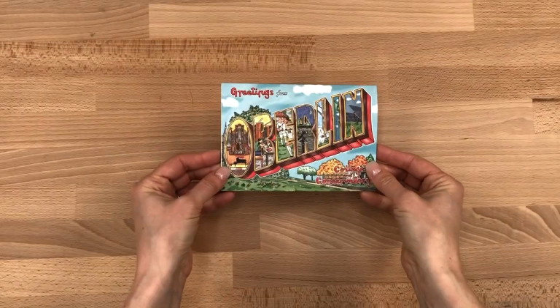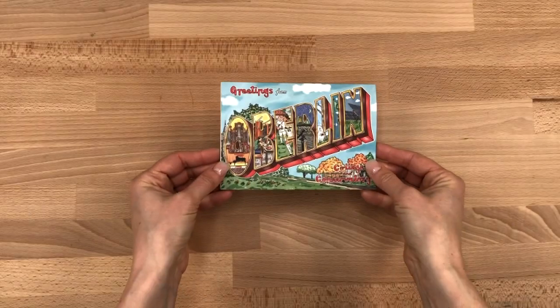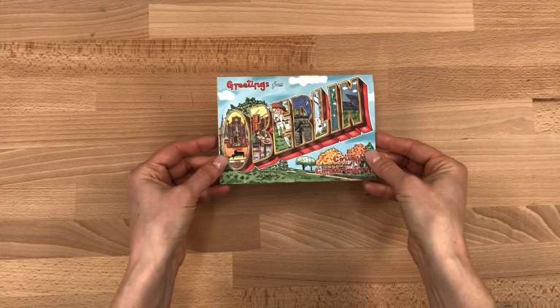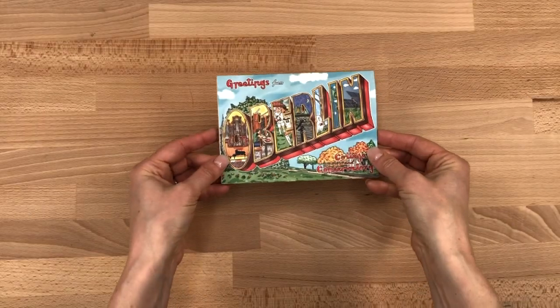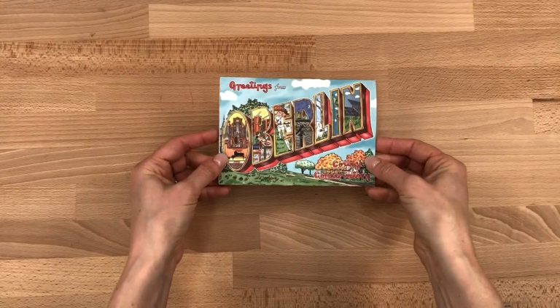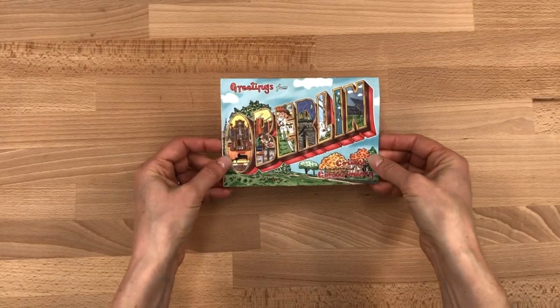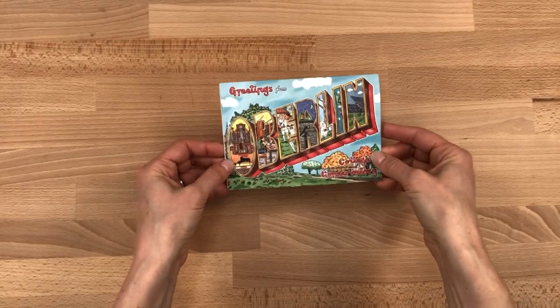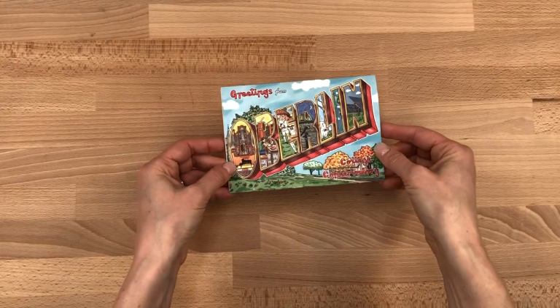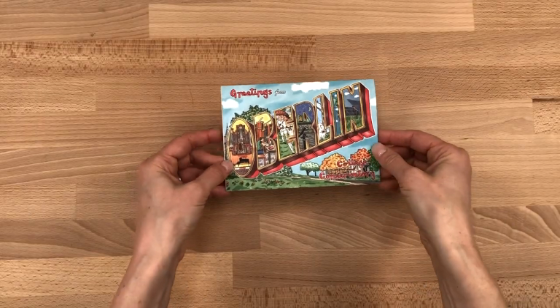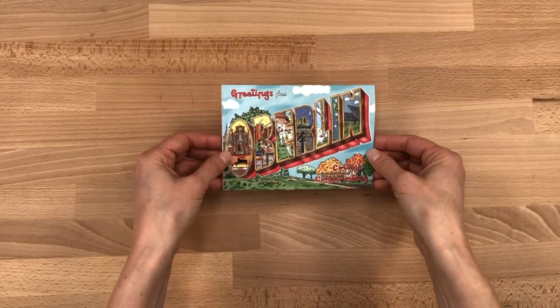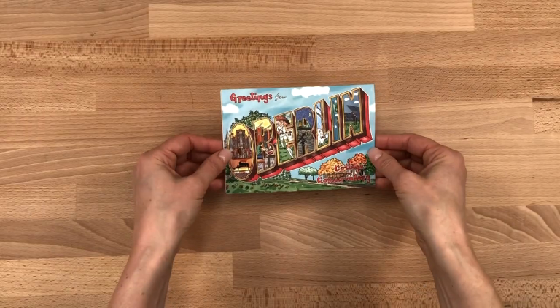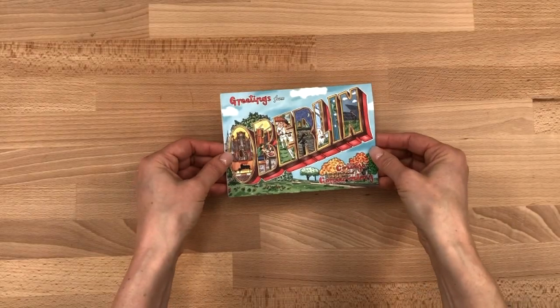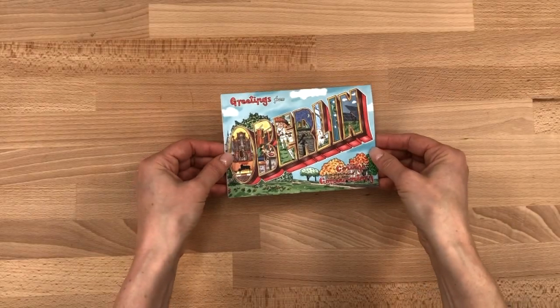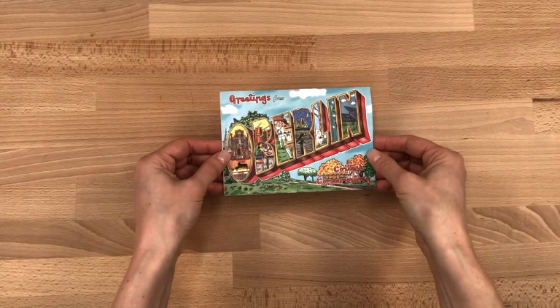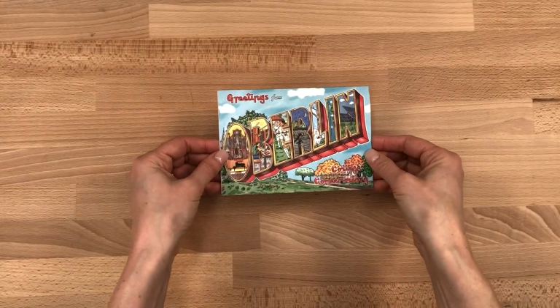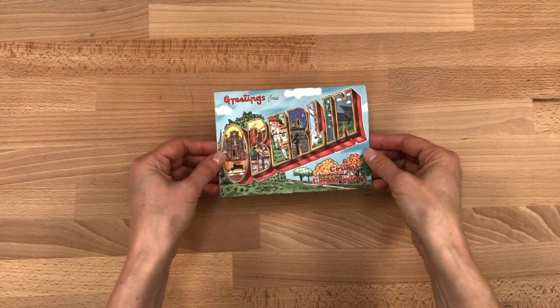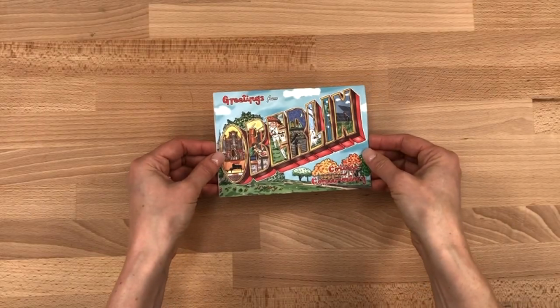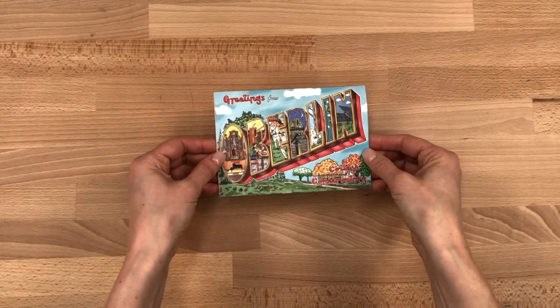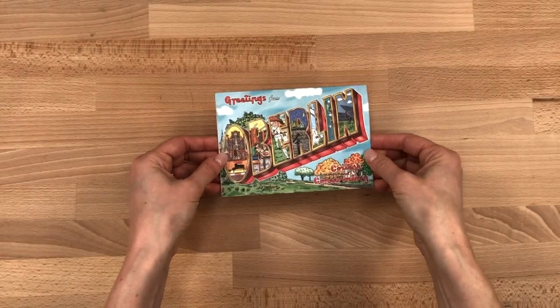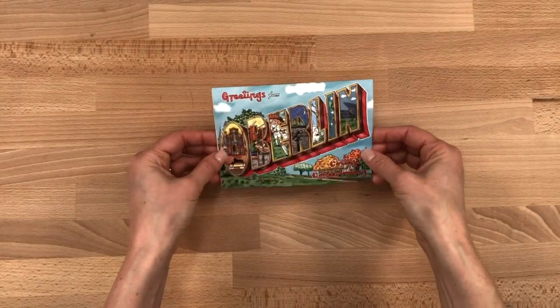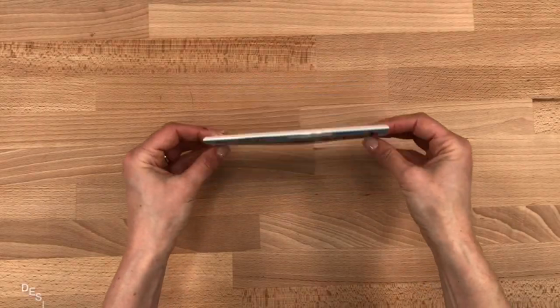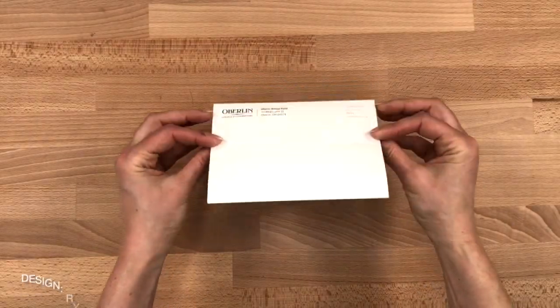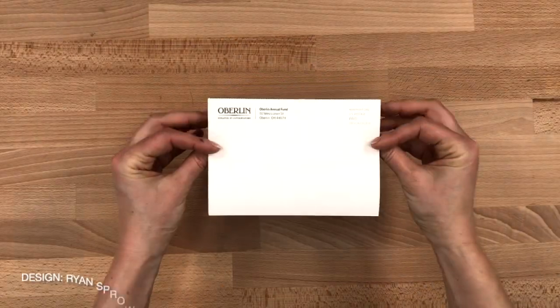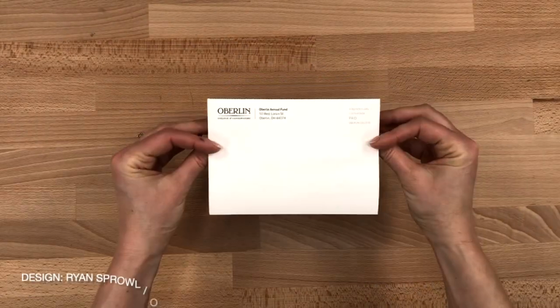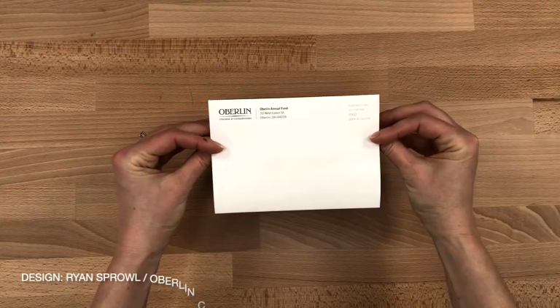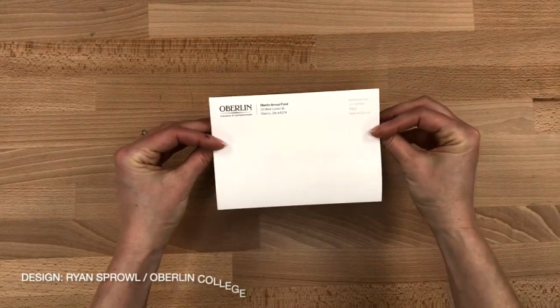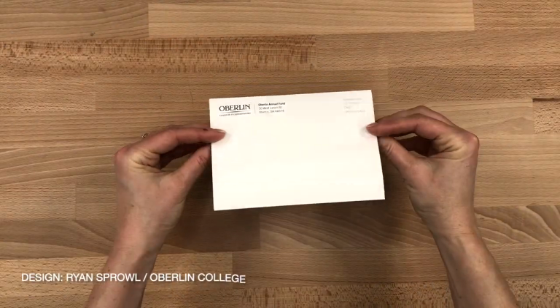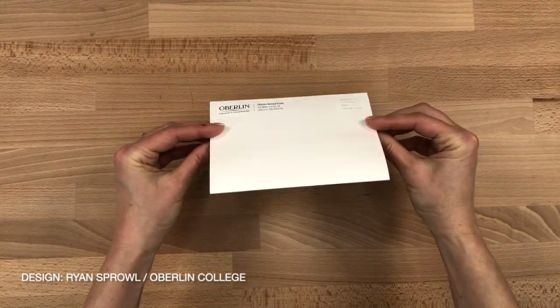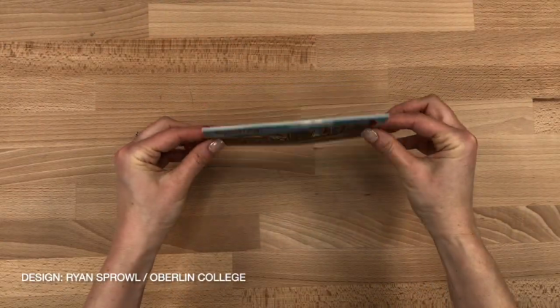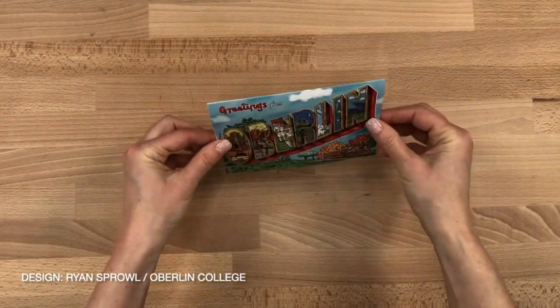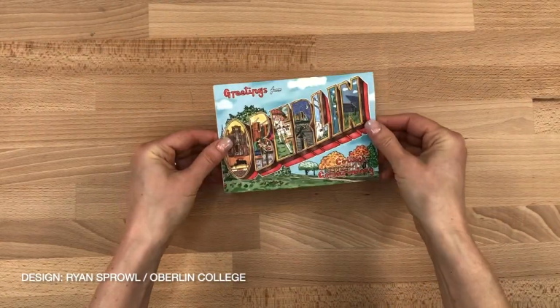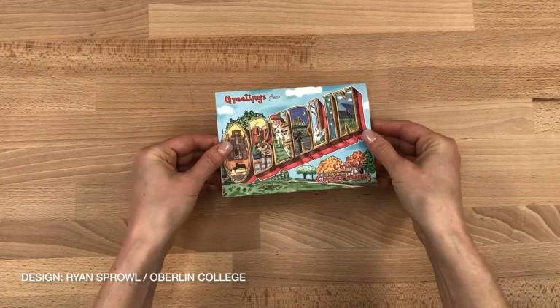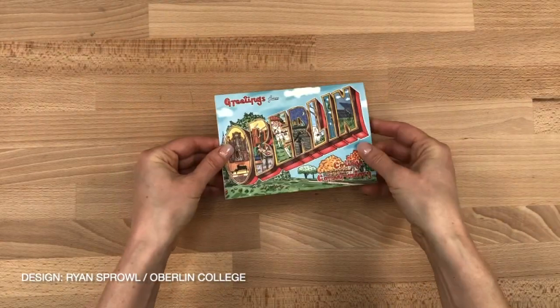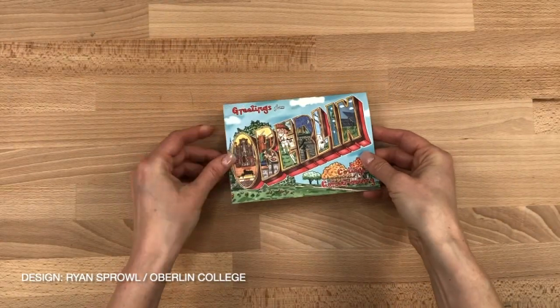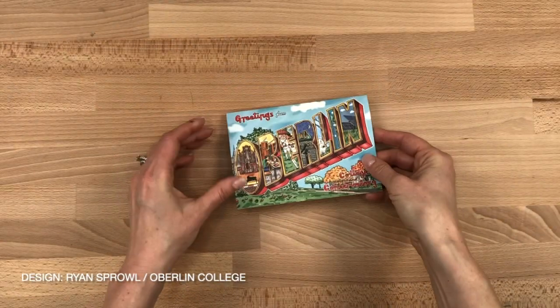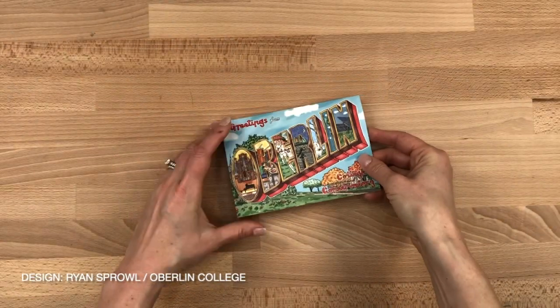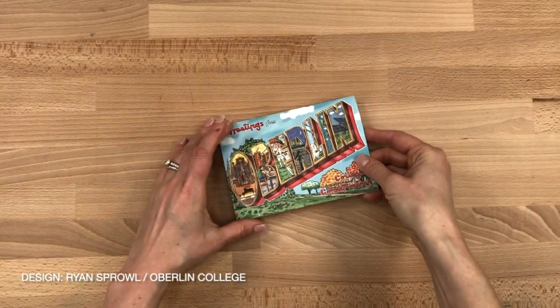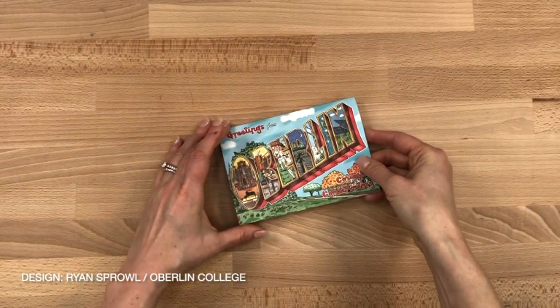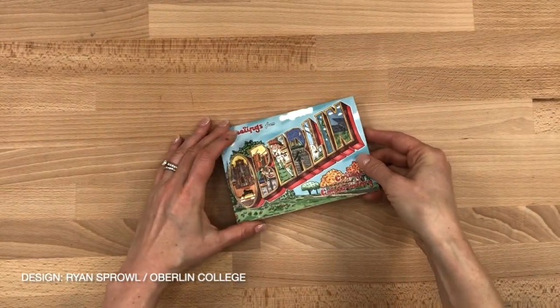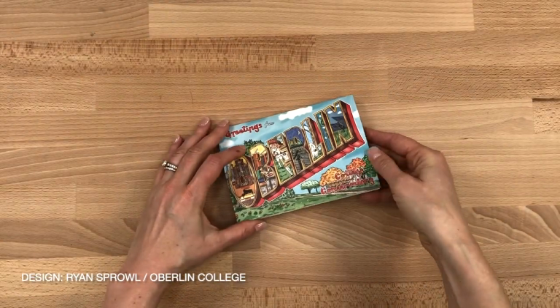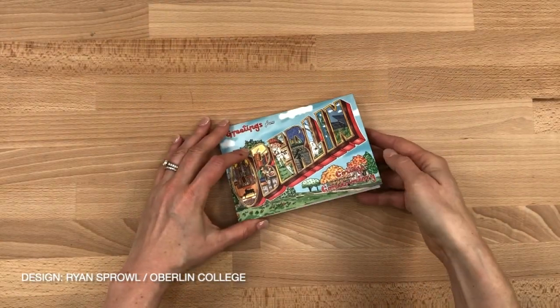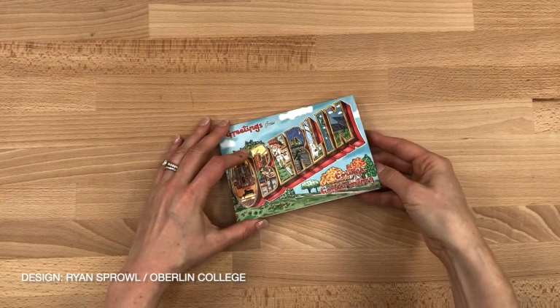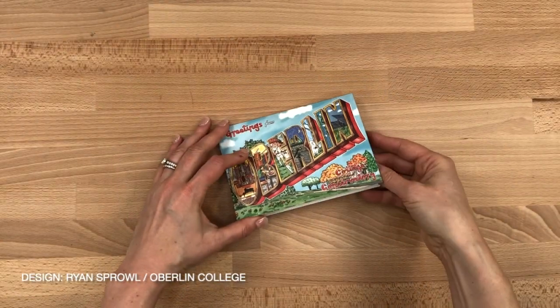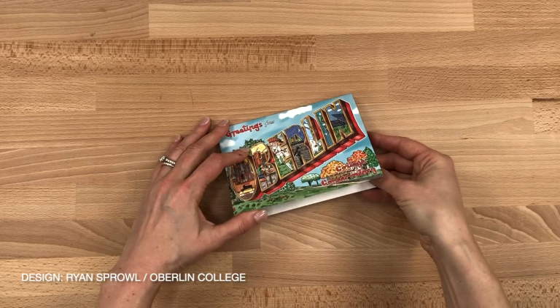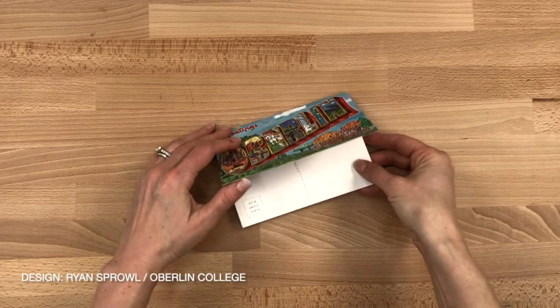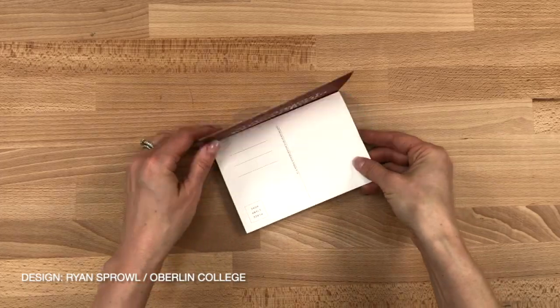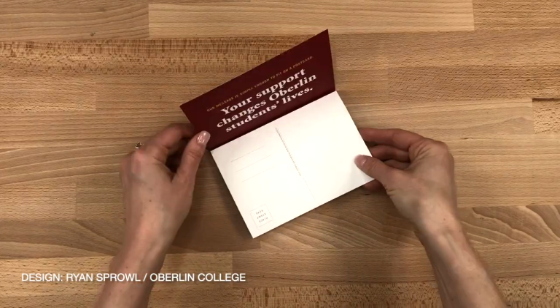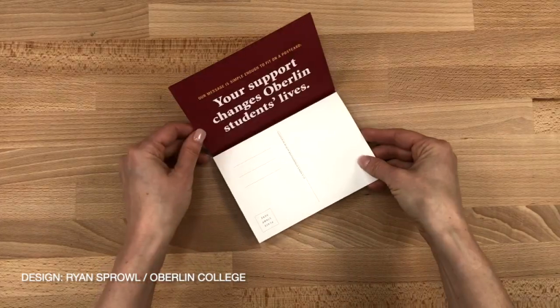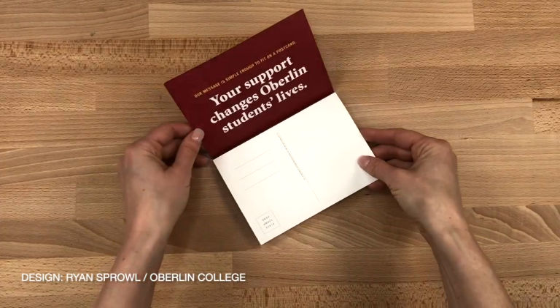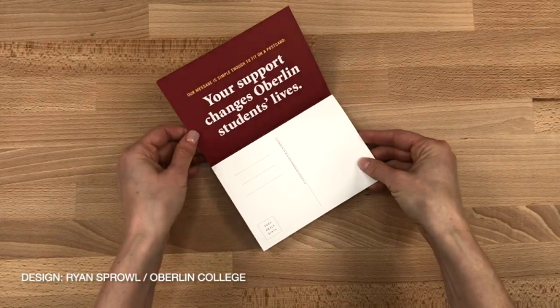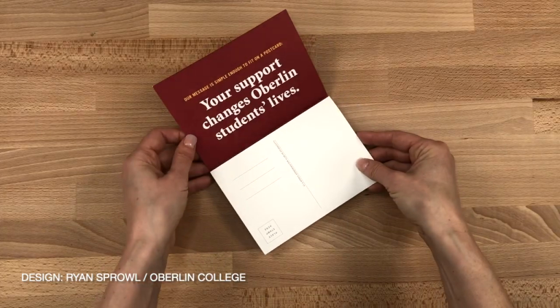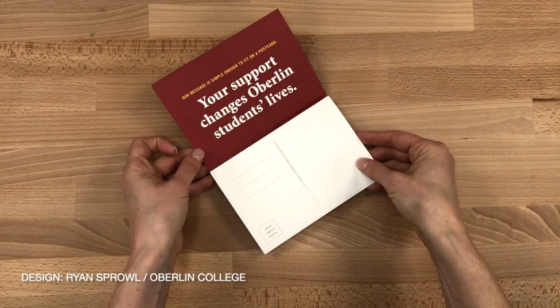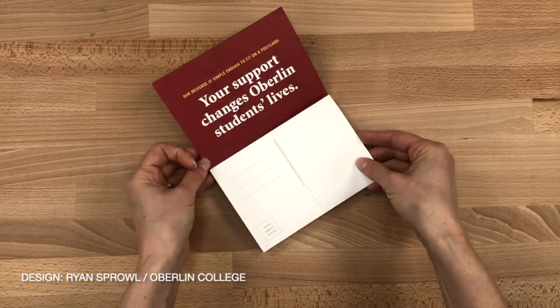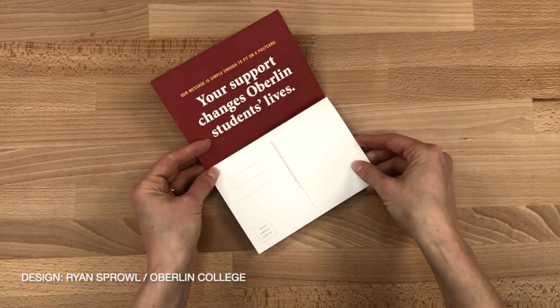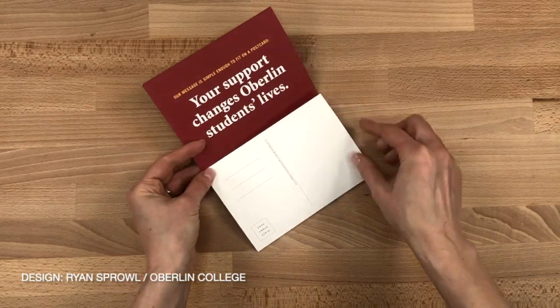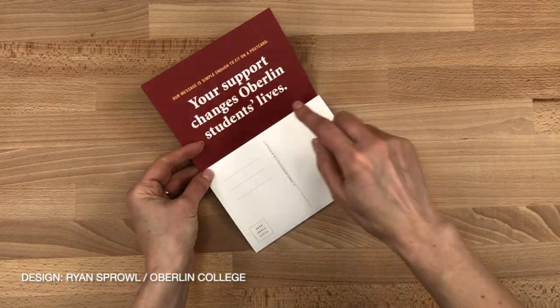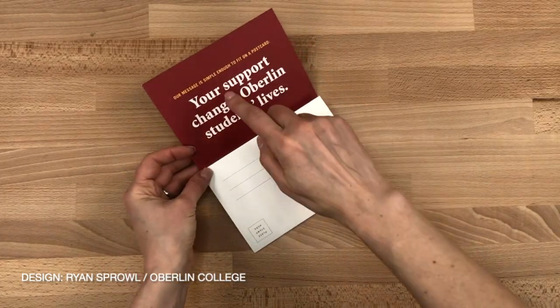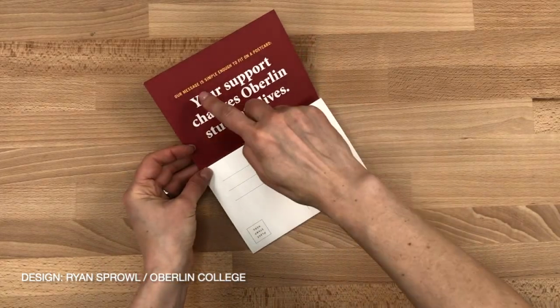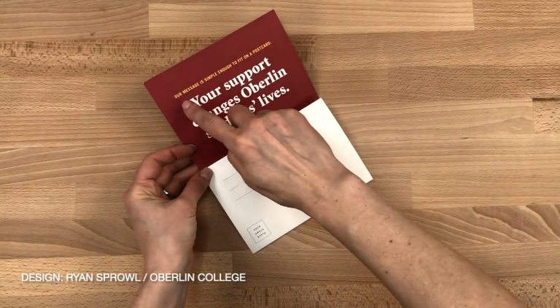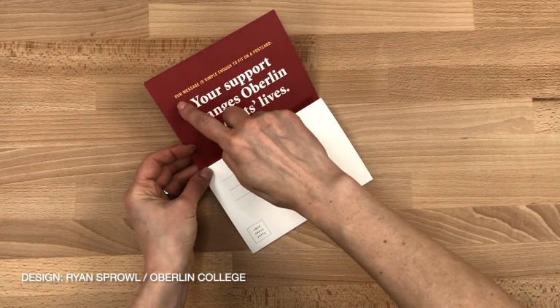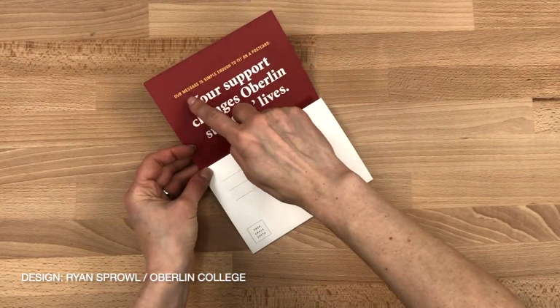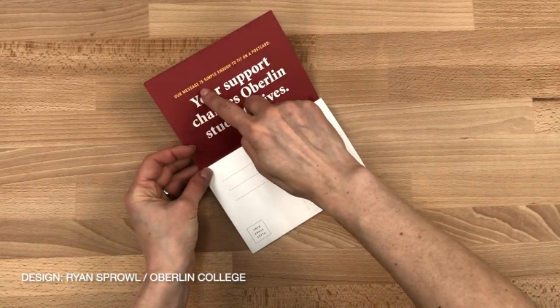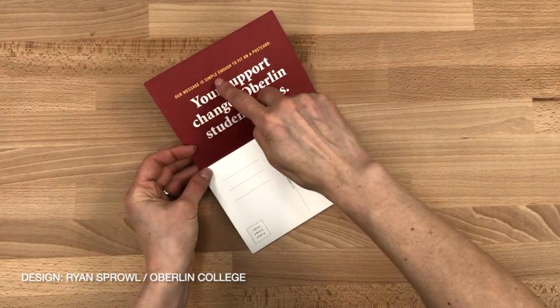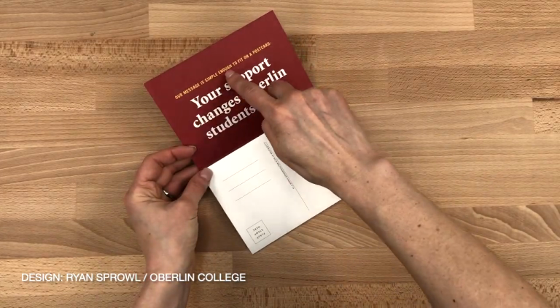The cover features a fun vintage postcard look with a custom illustration by Beth Wolfenberger-Singer, and the back is simply a mailing panel.